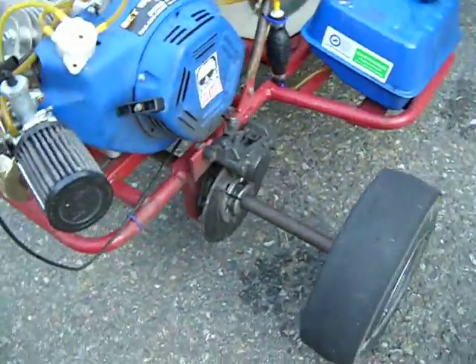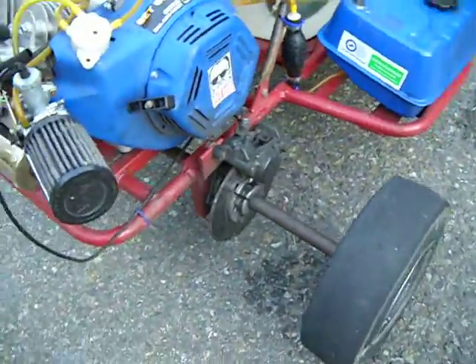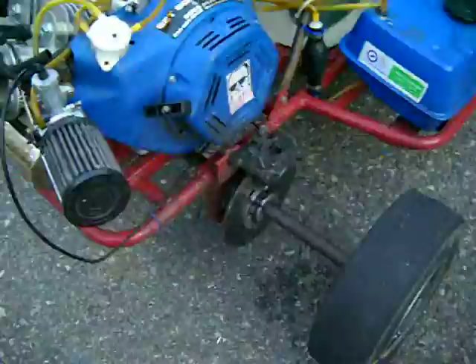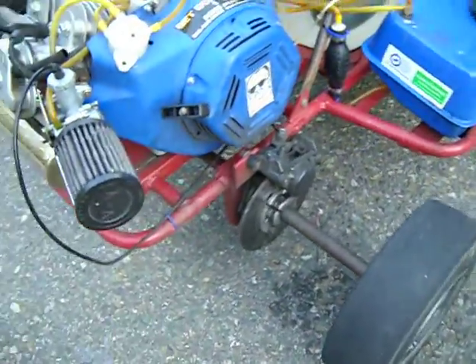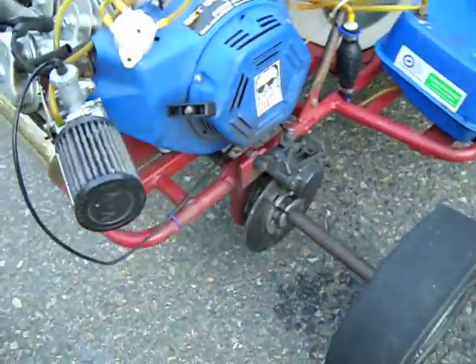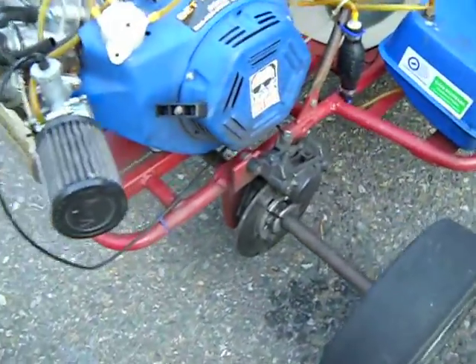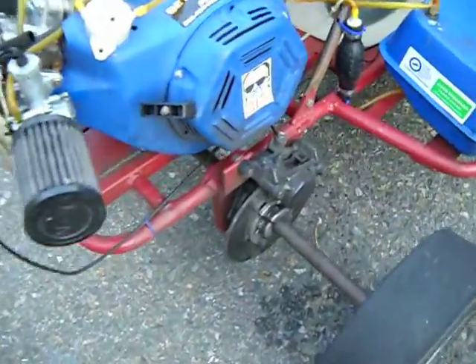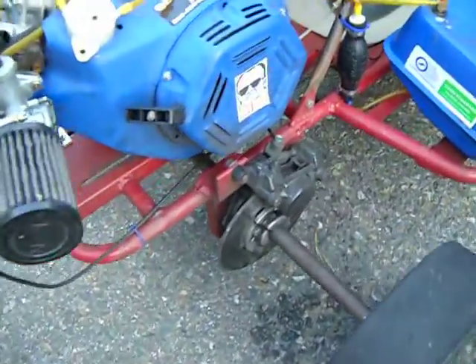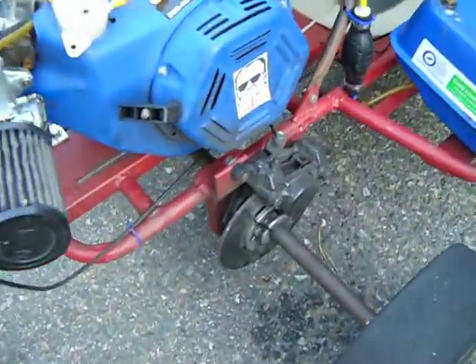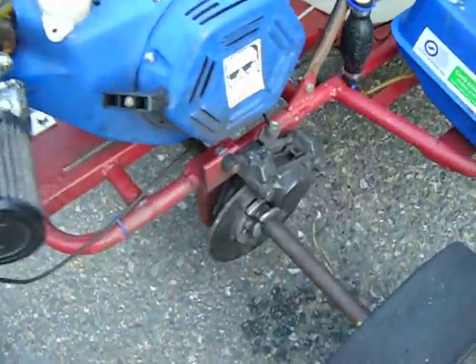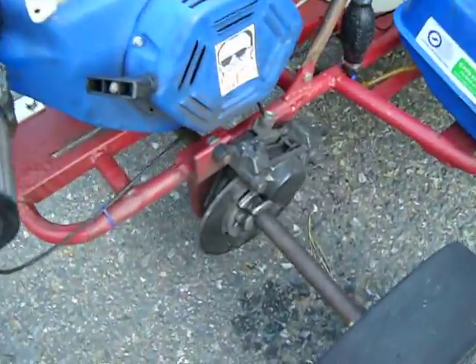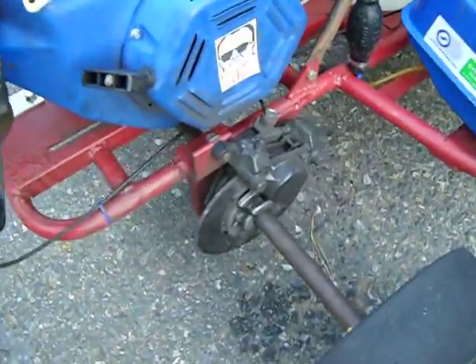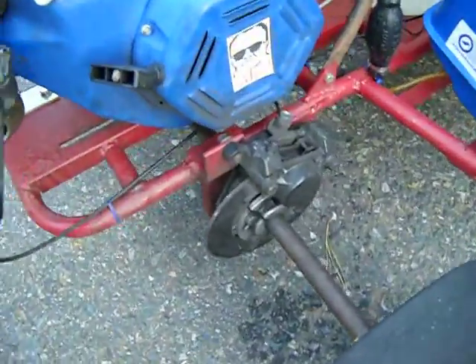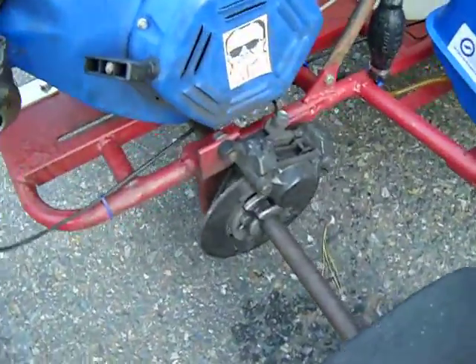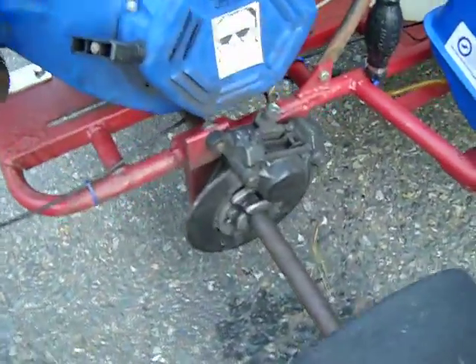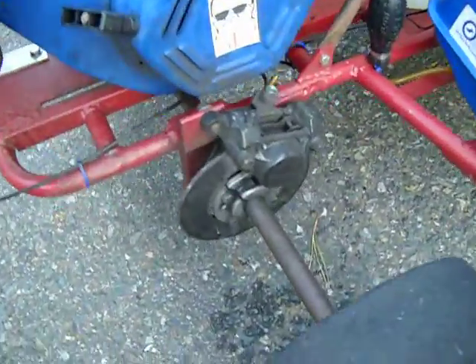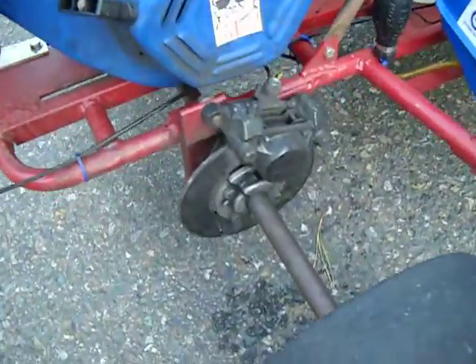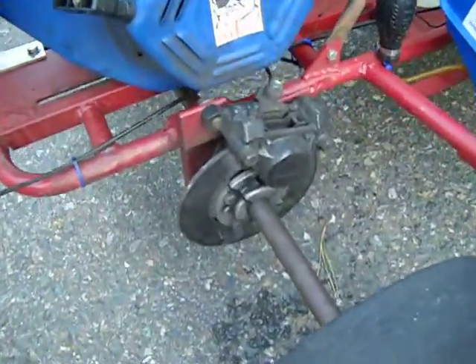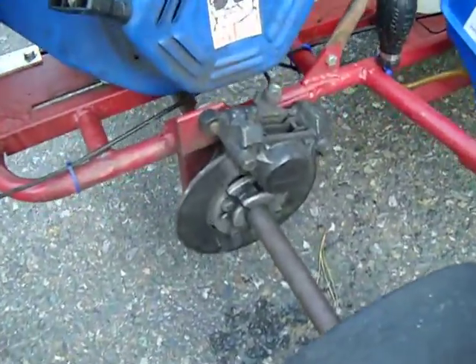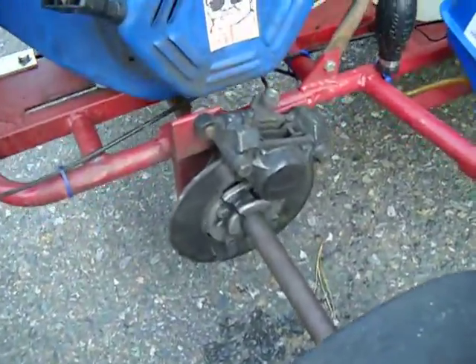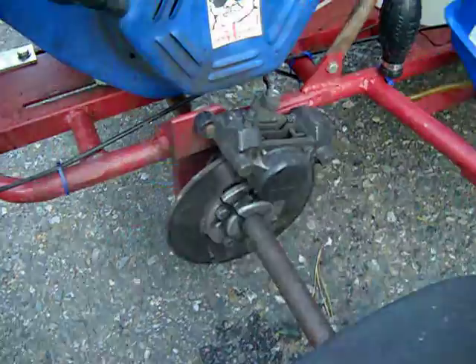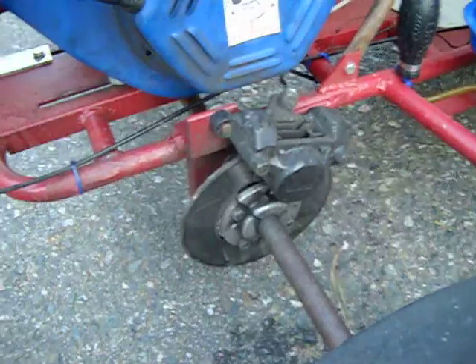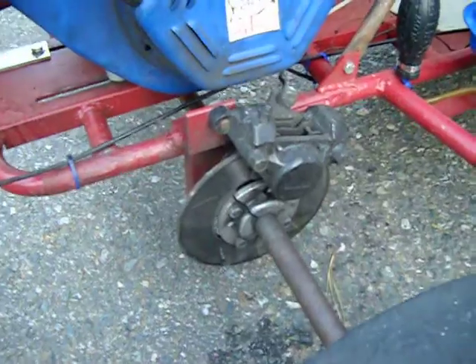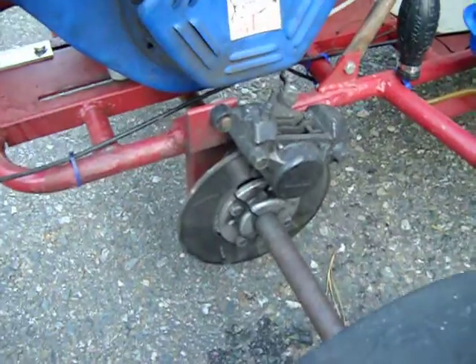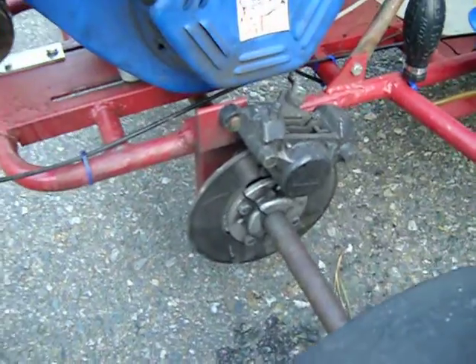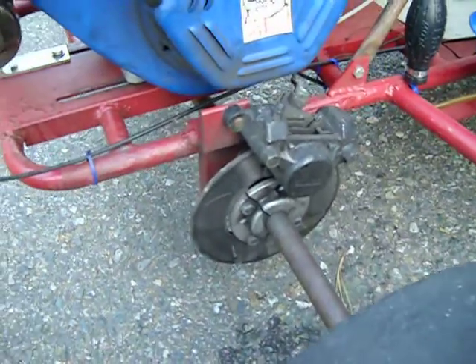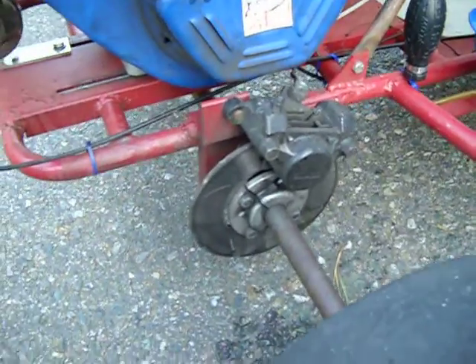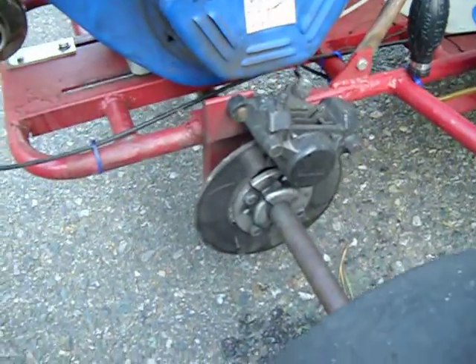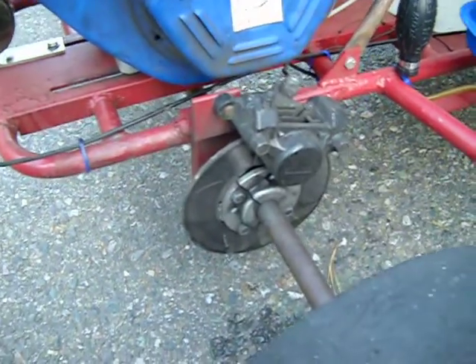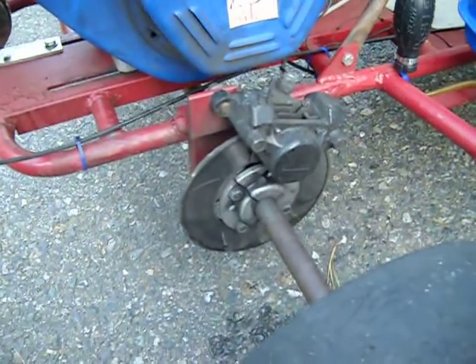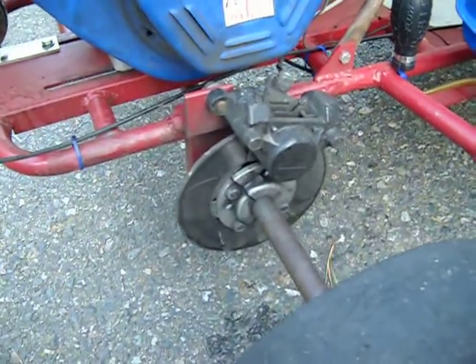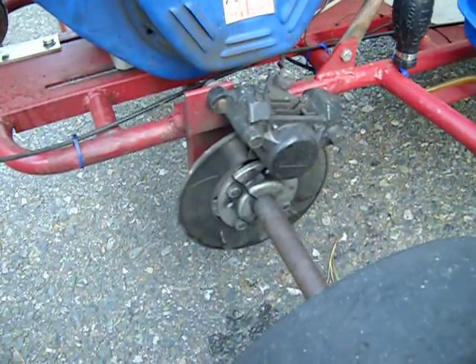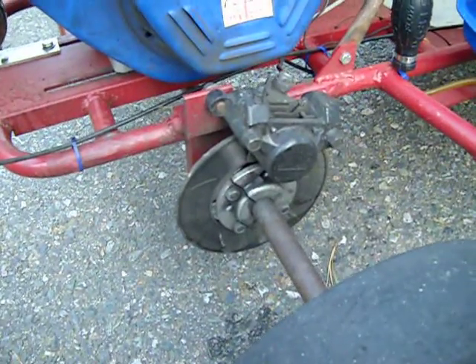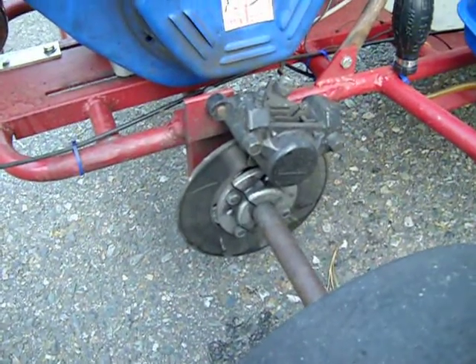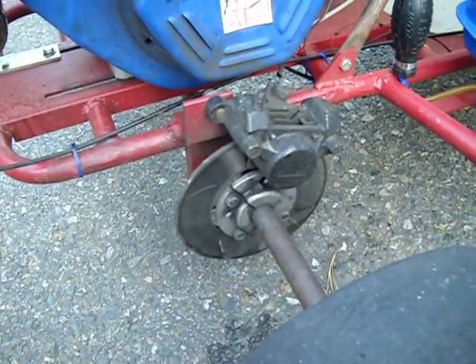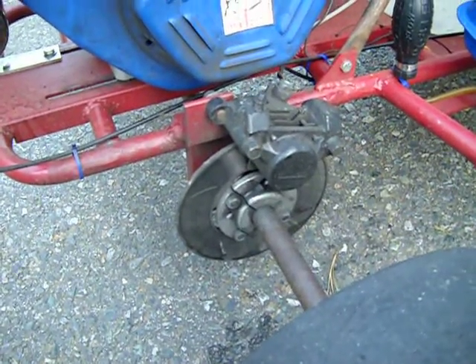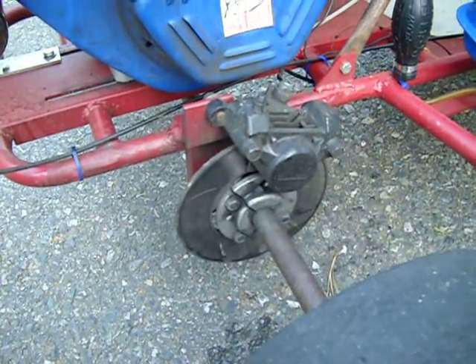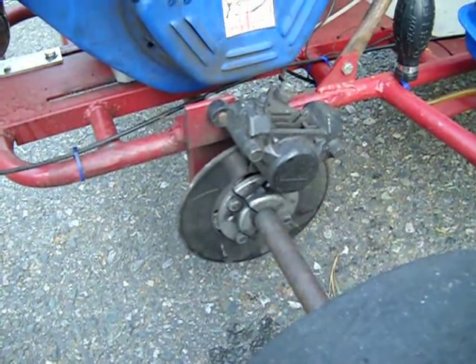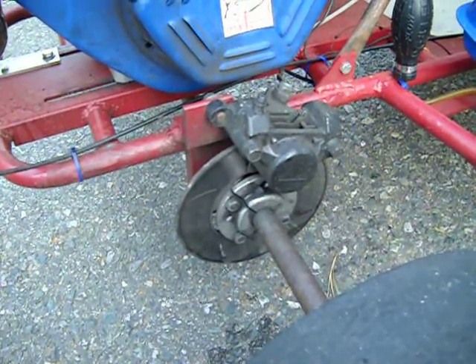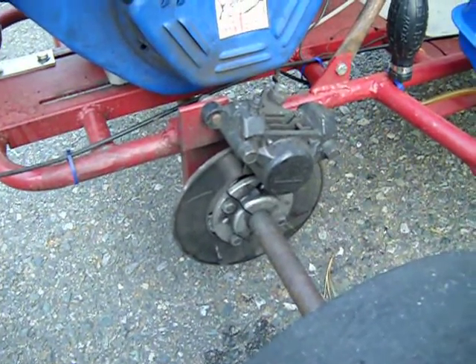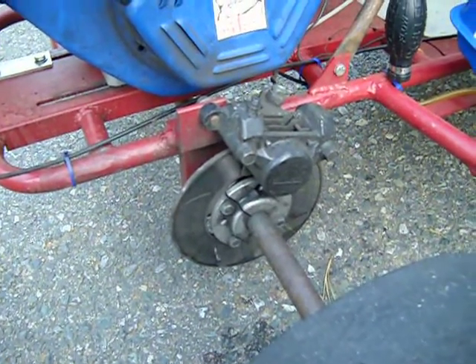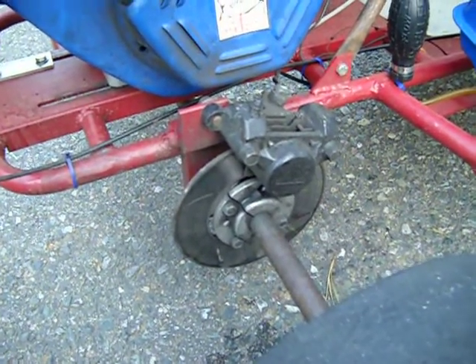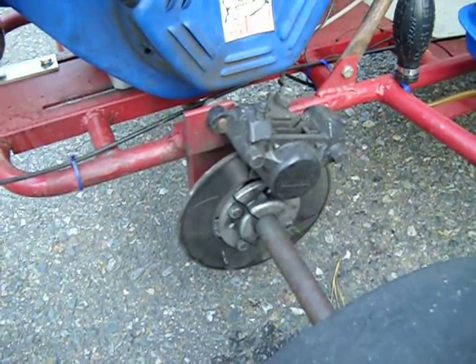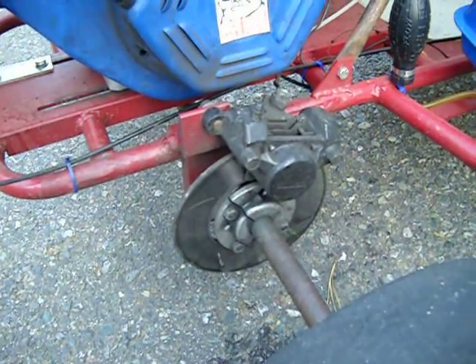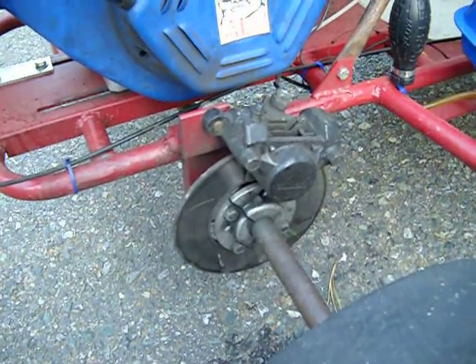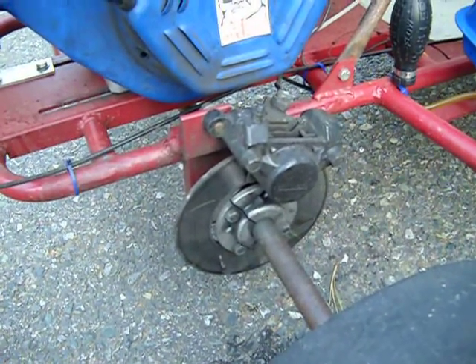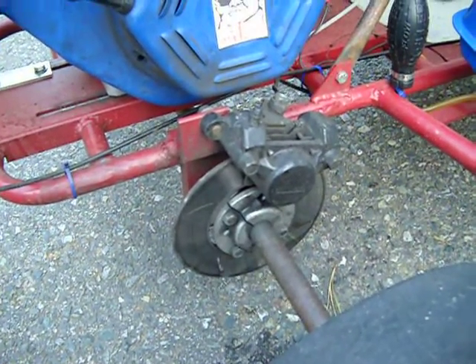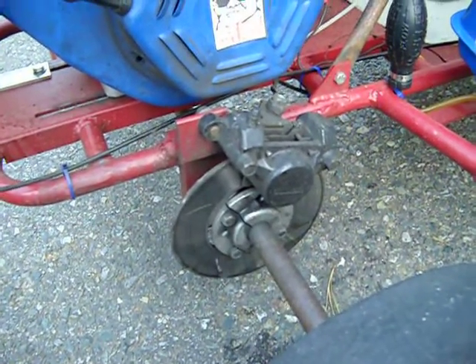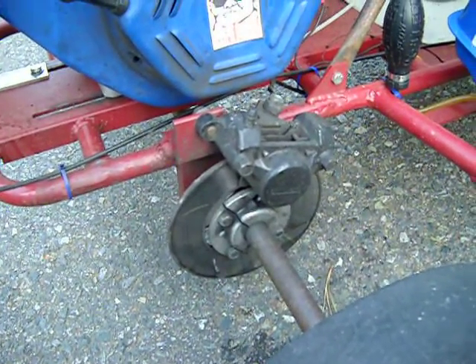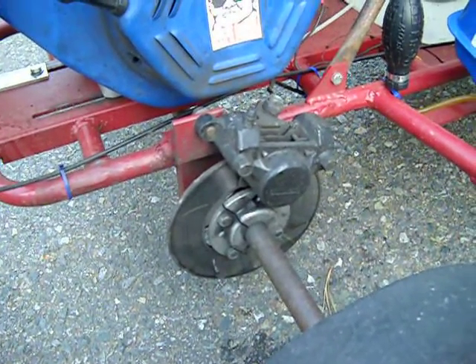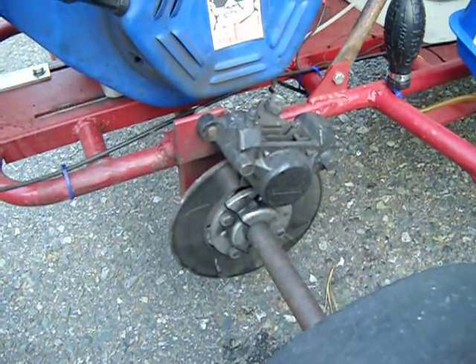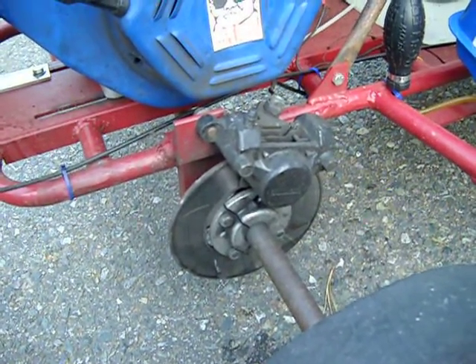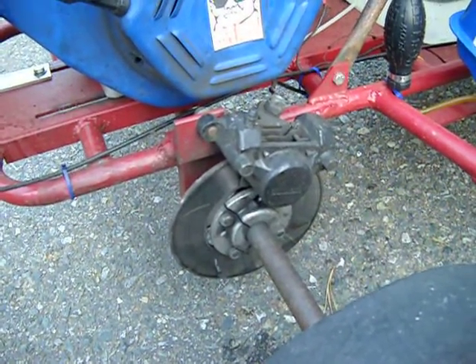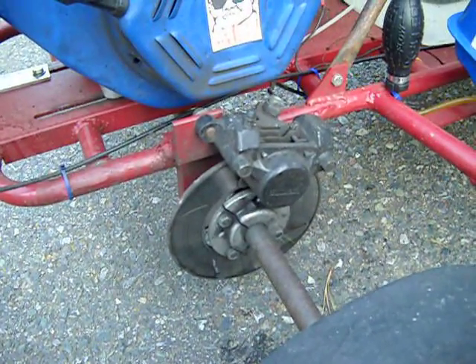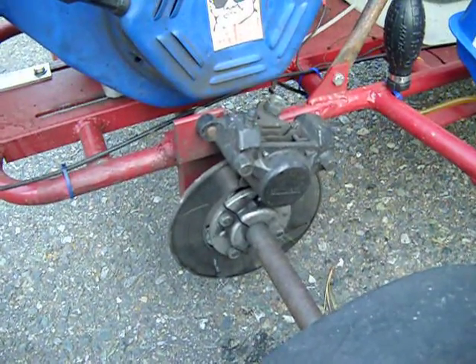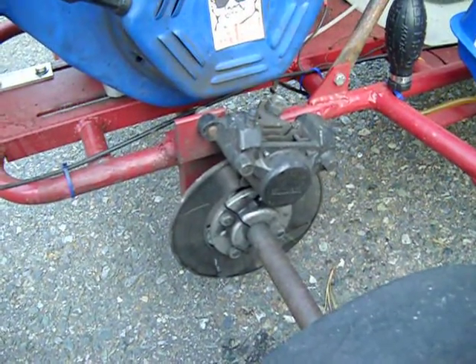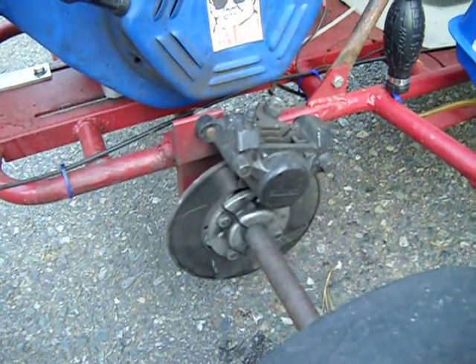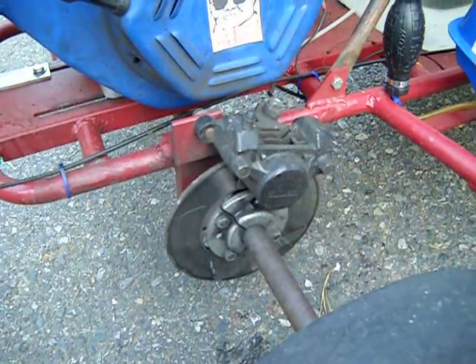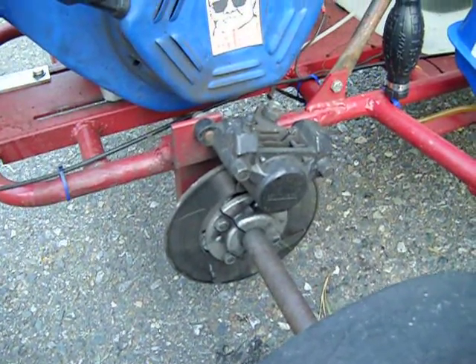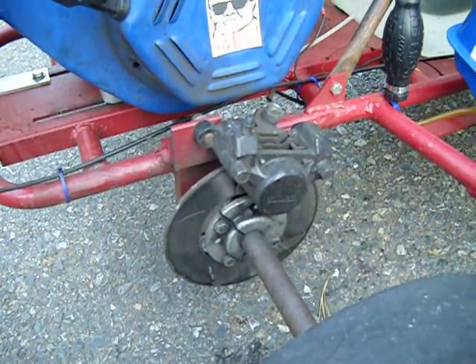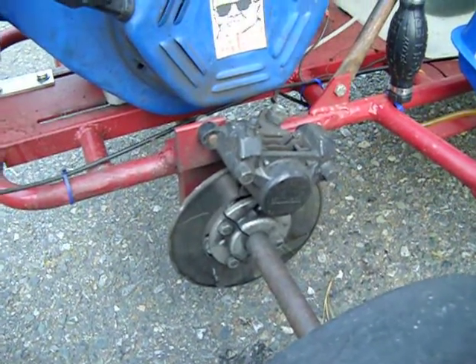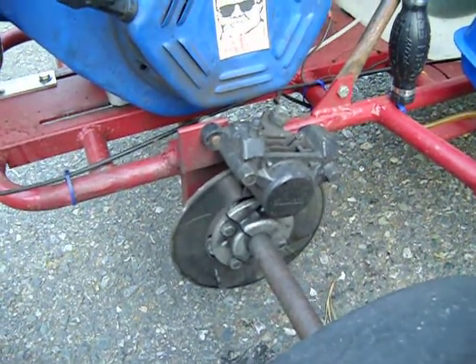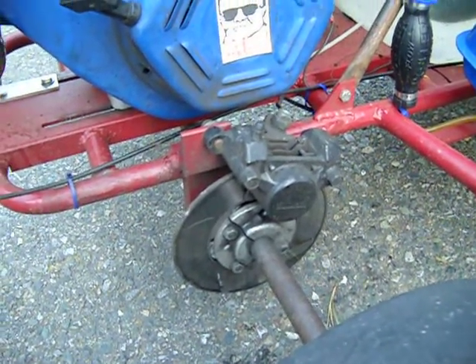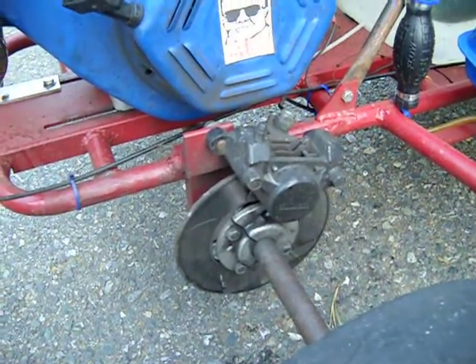On this side we have a disc brake setup with a hydraulic caliper from a street bike.